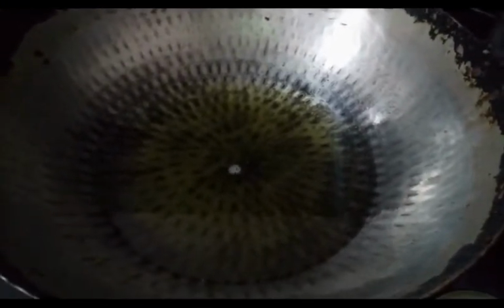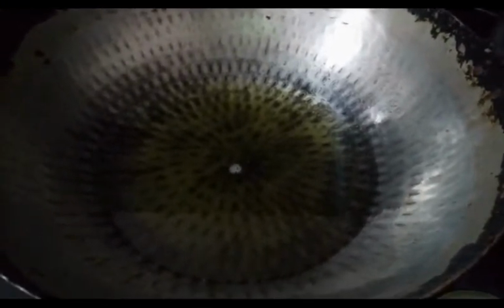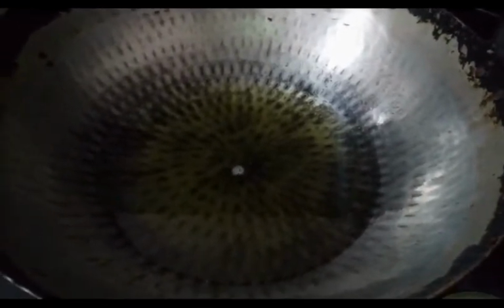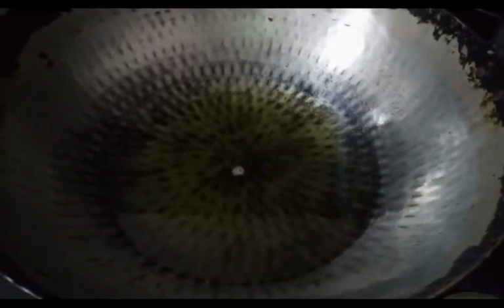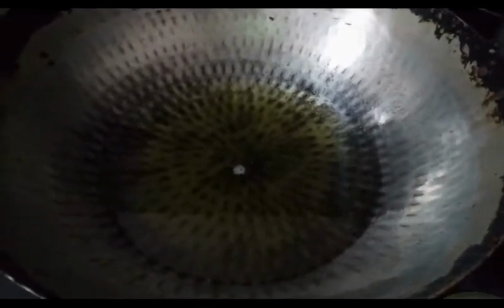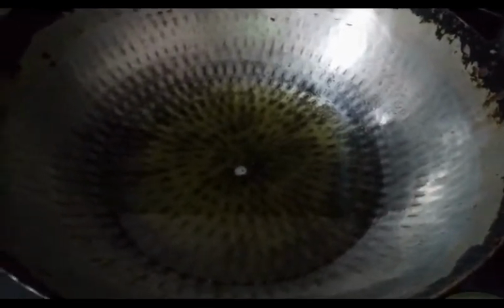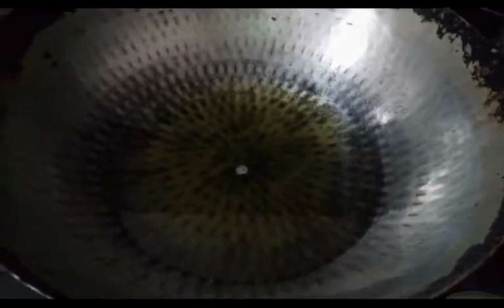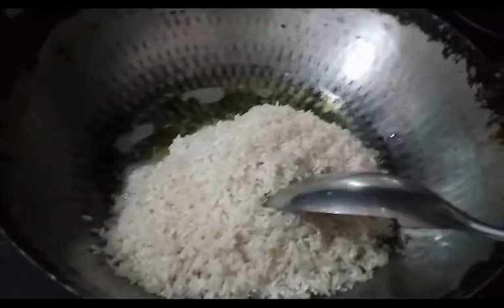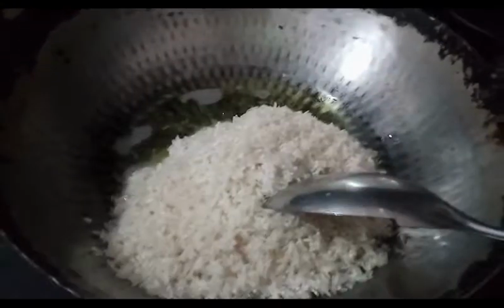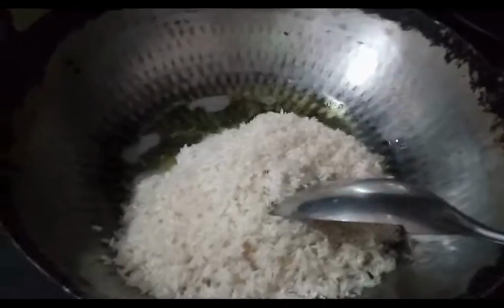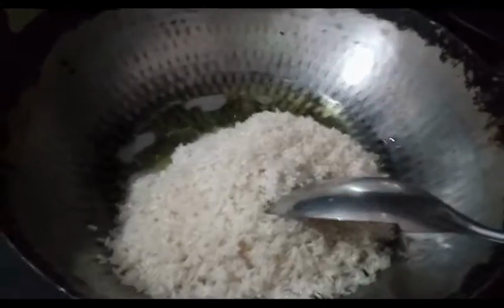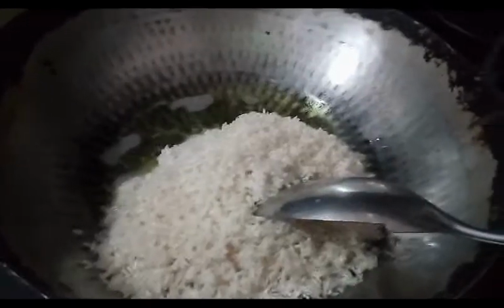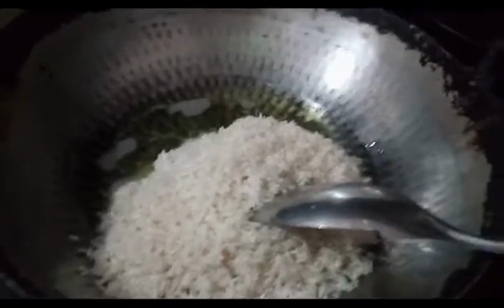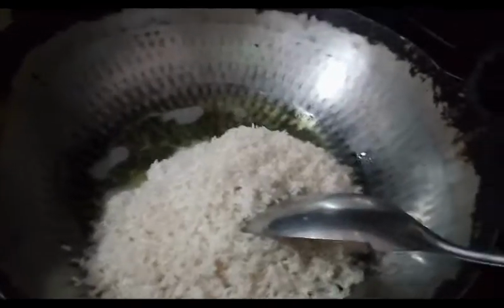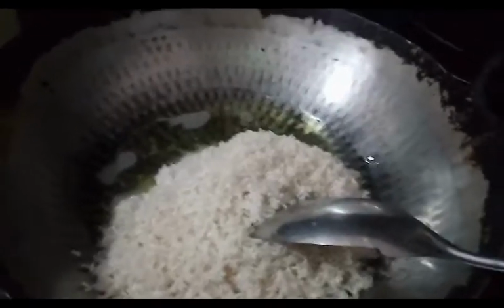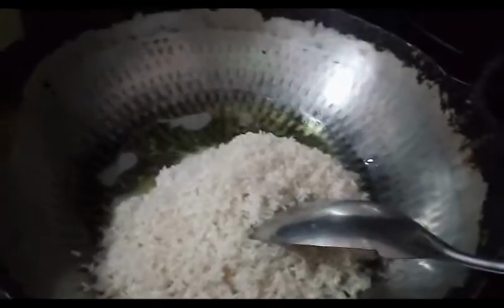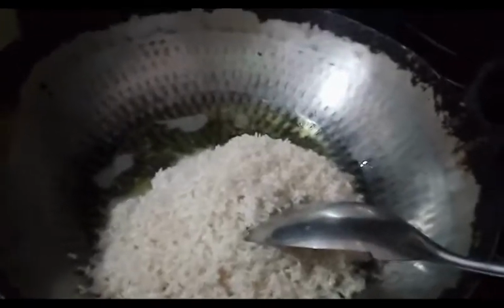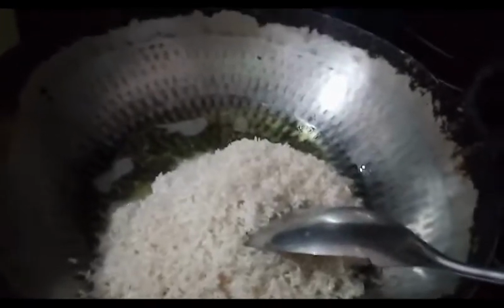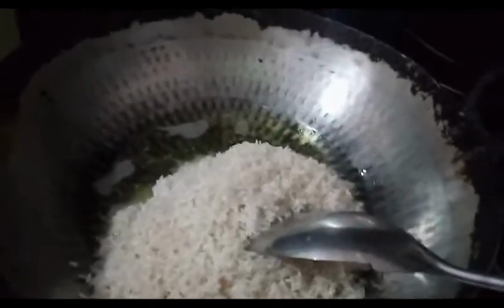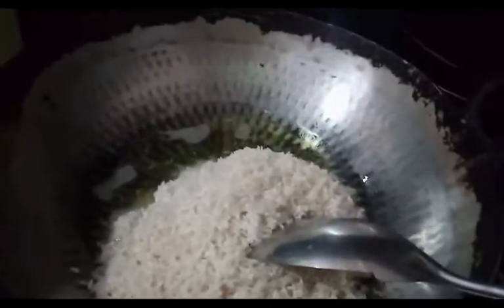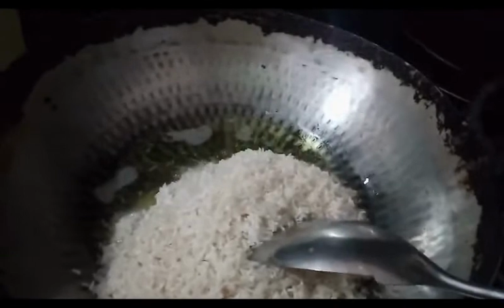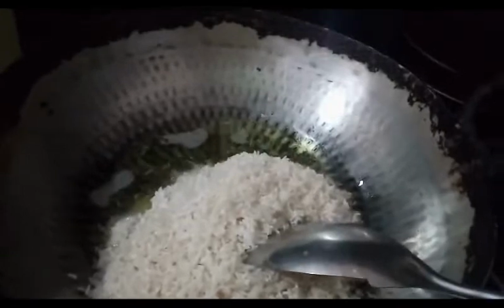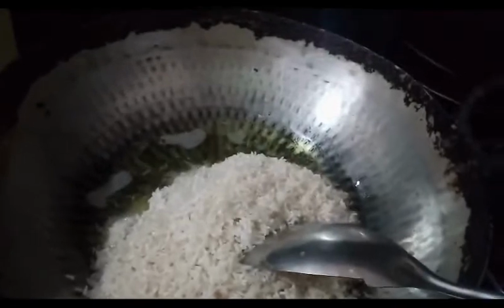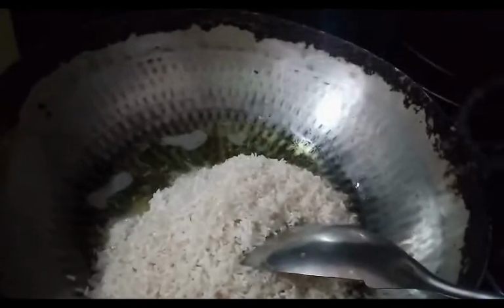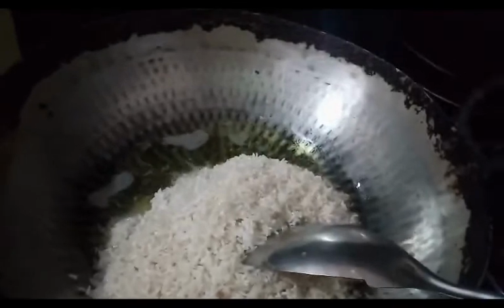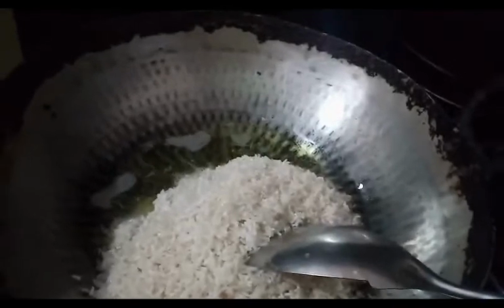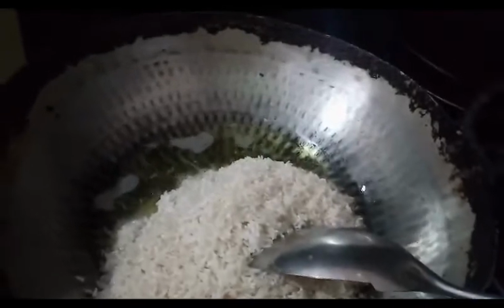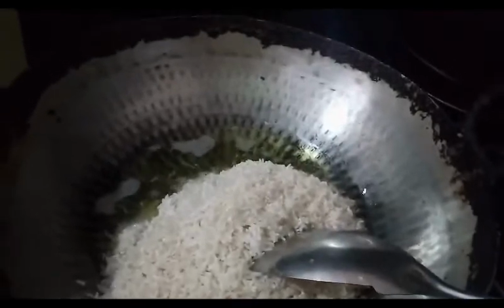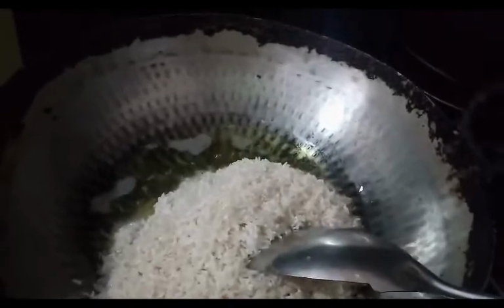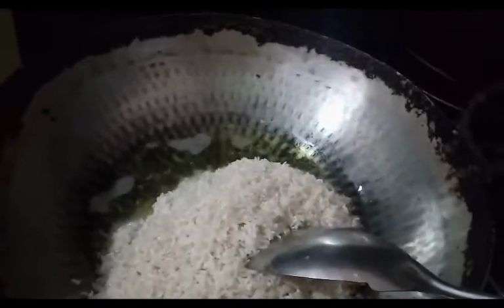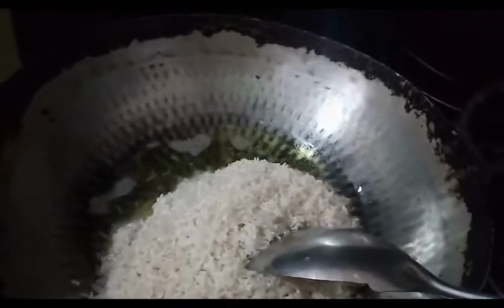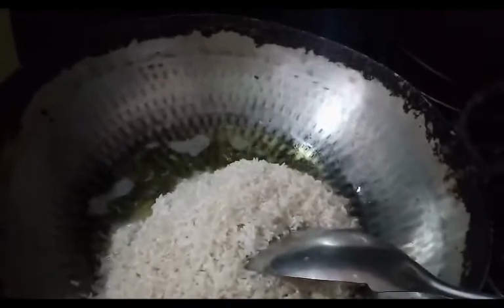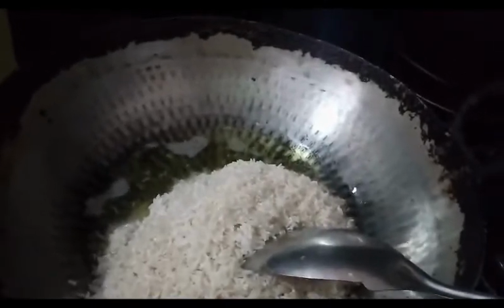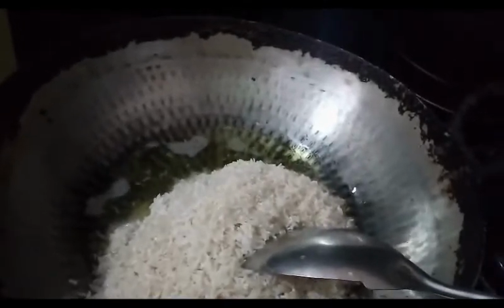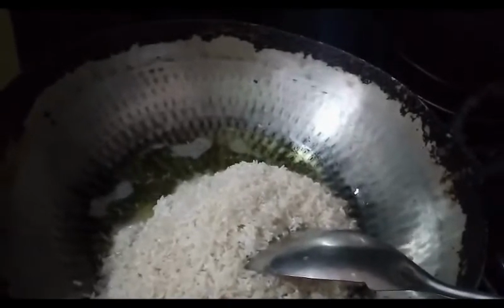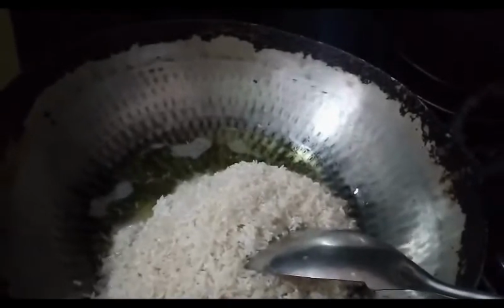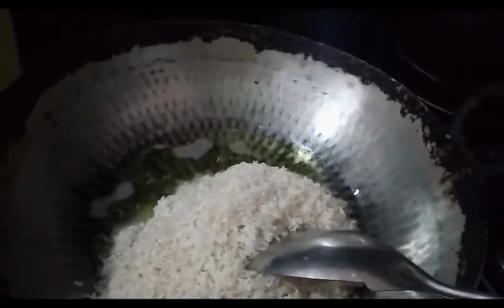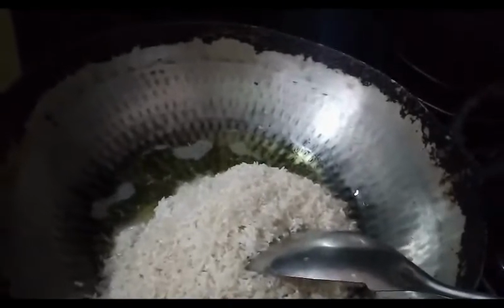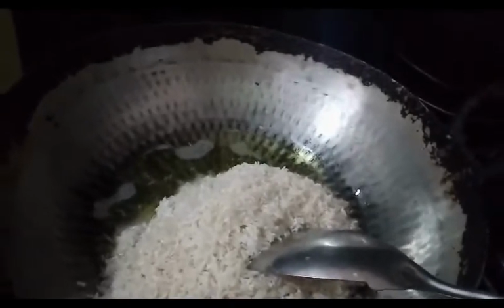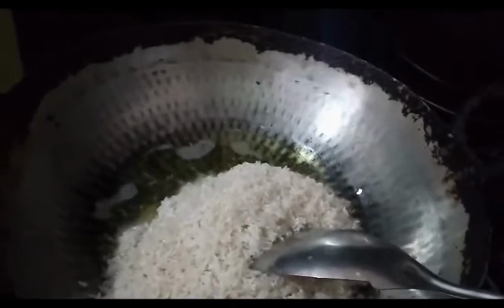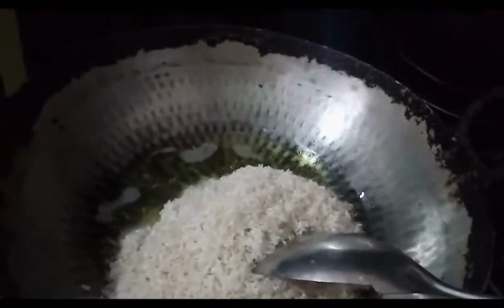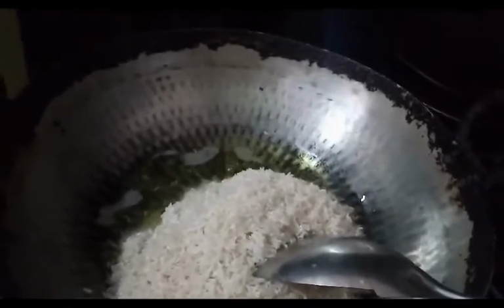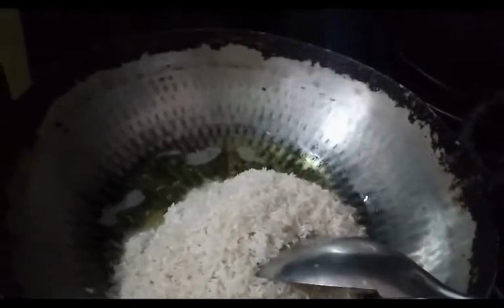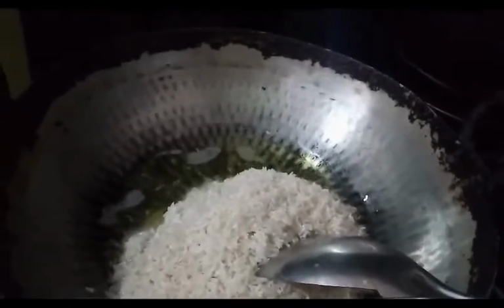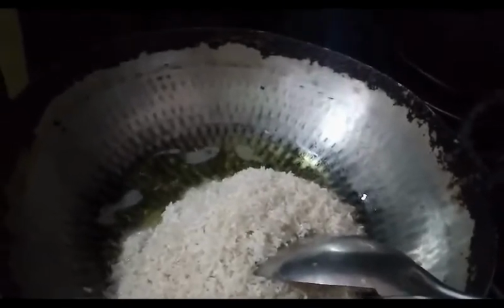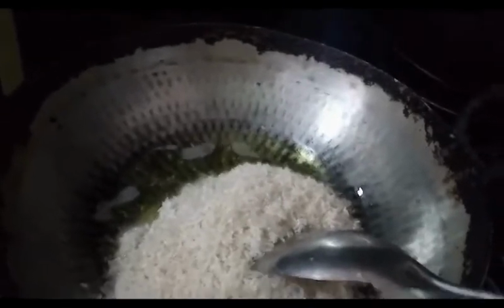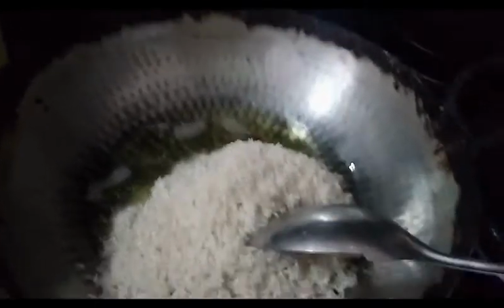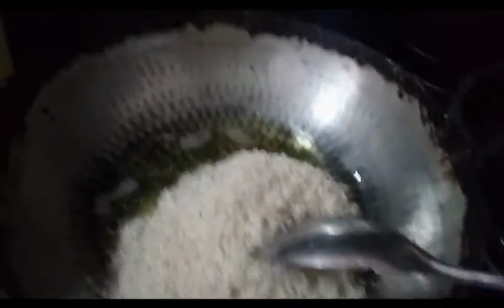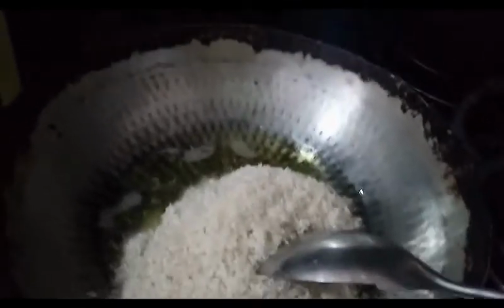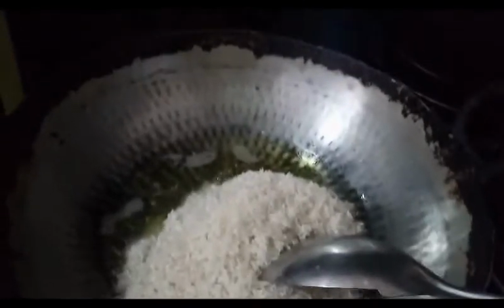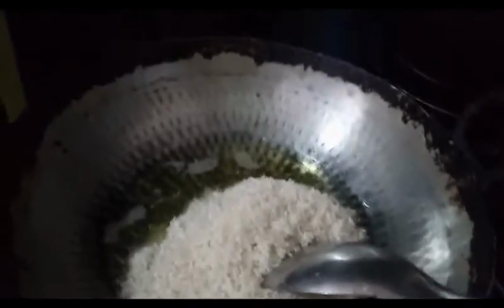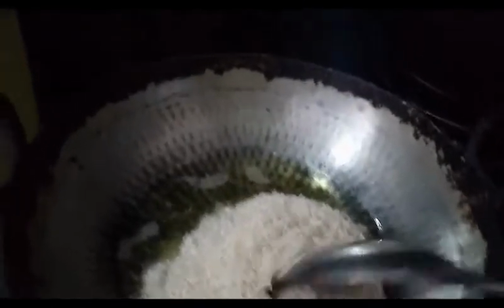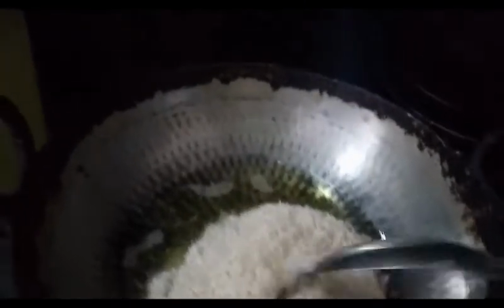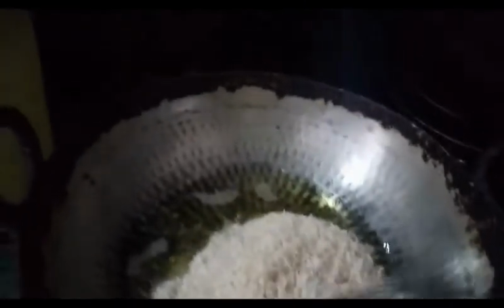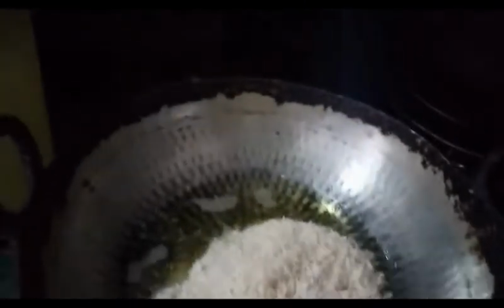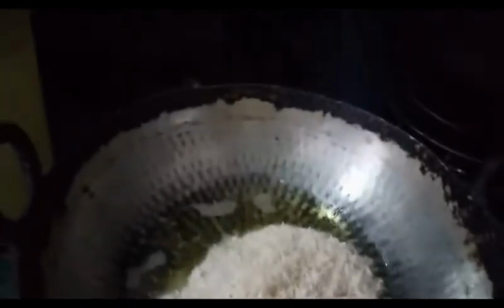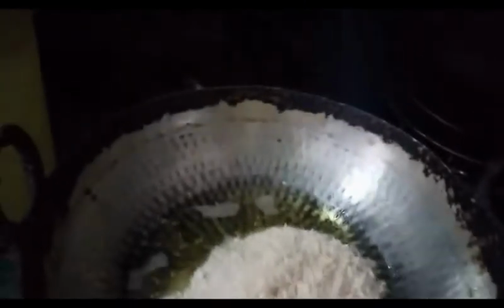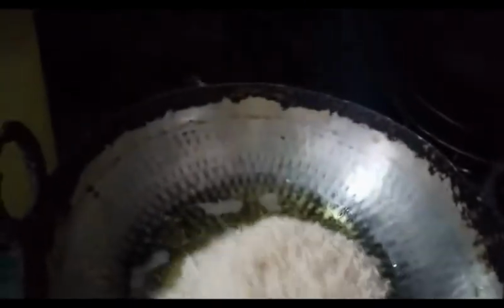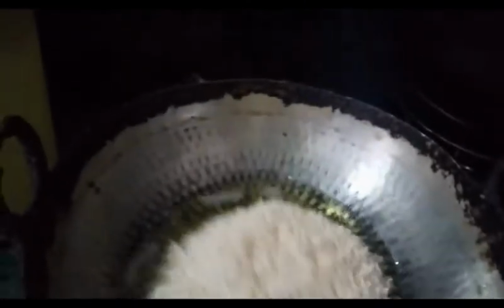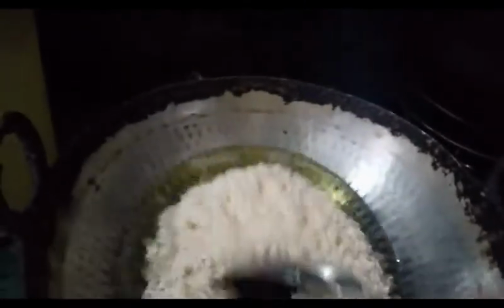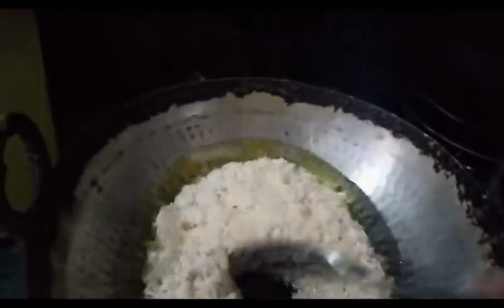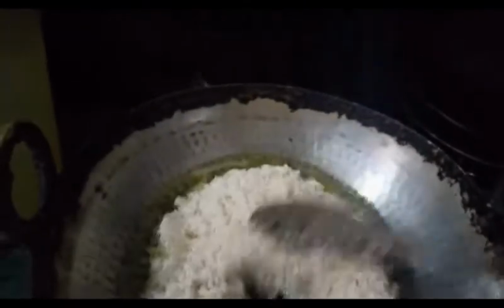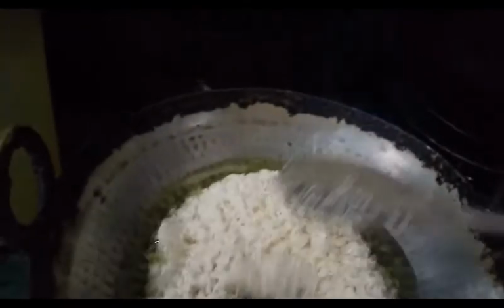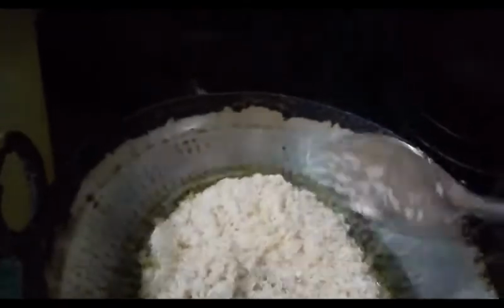Now we will cook our bread so that the rice (chowl) will be equally roasted.